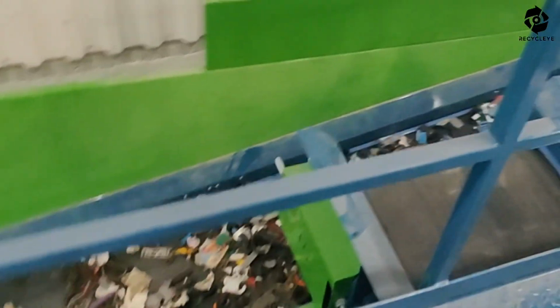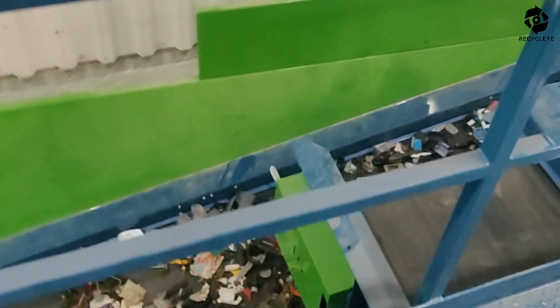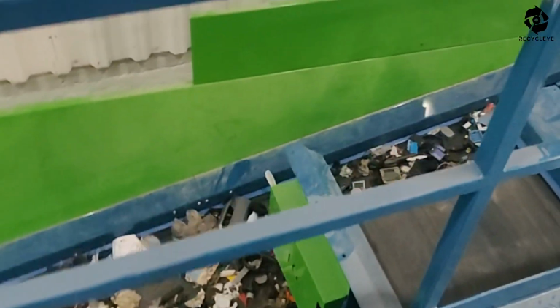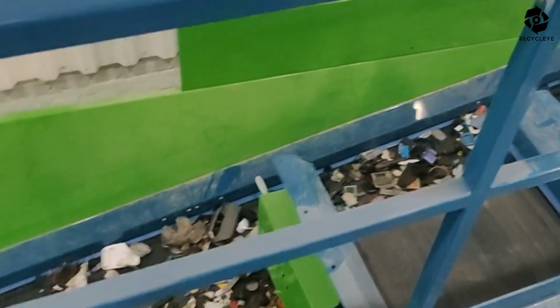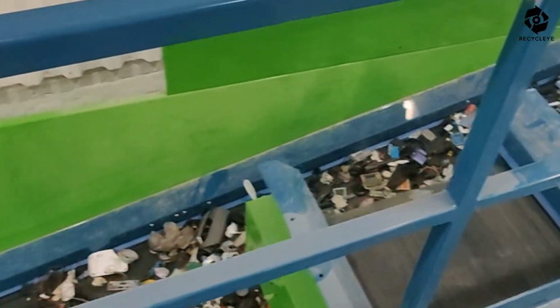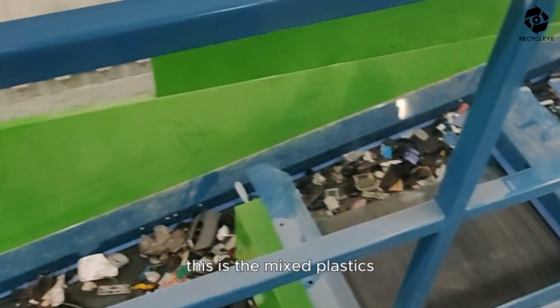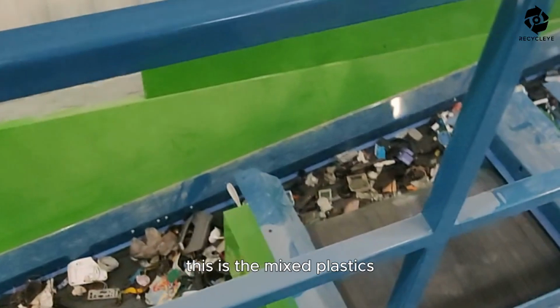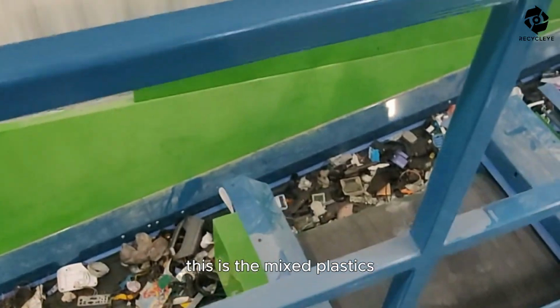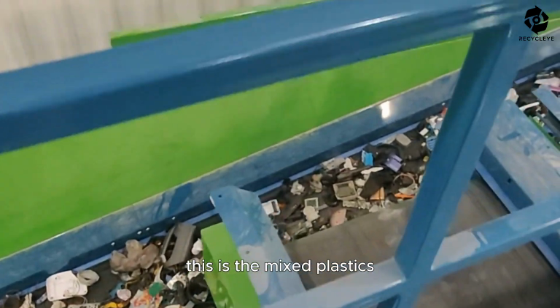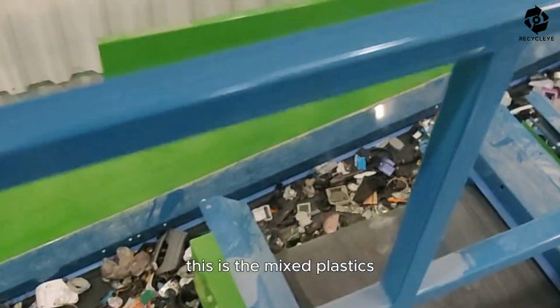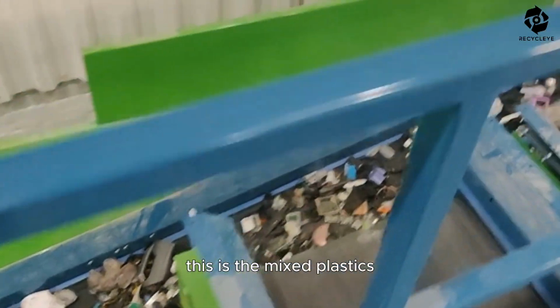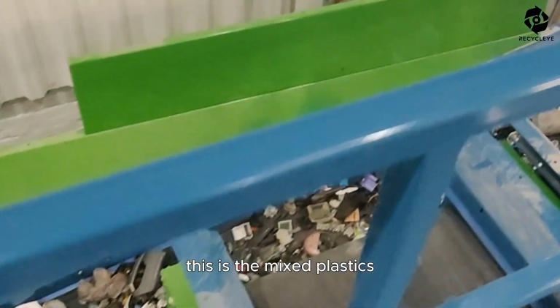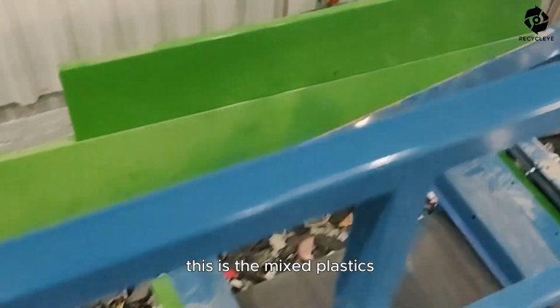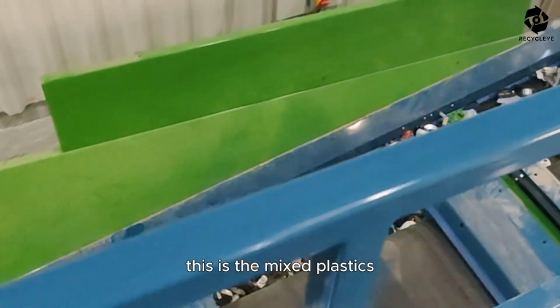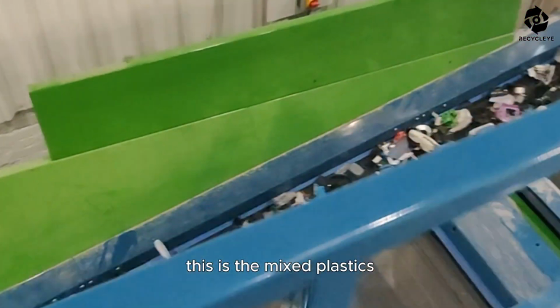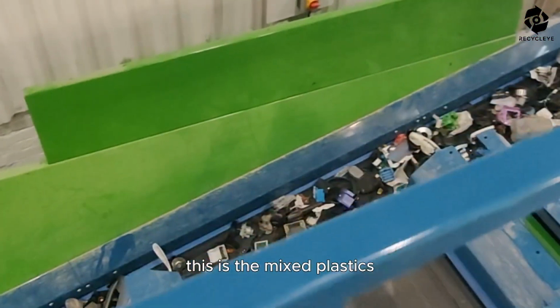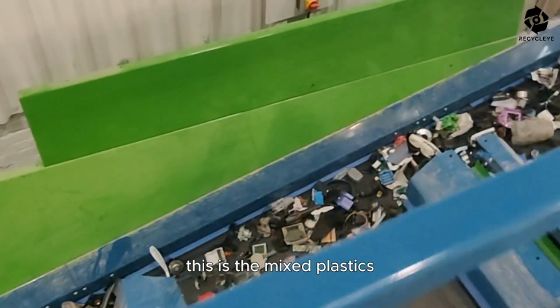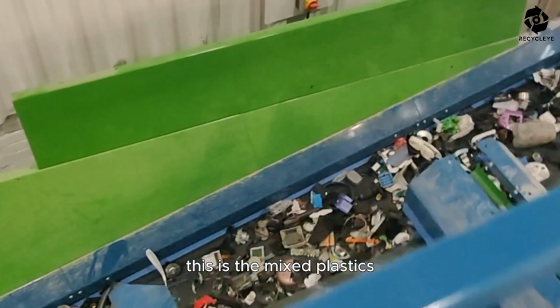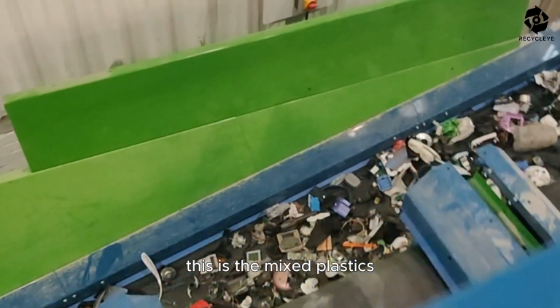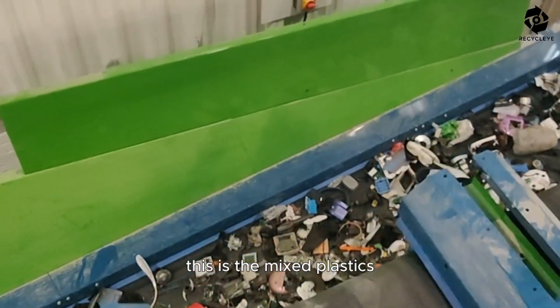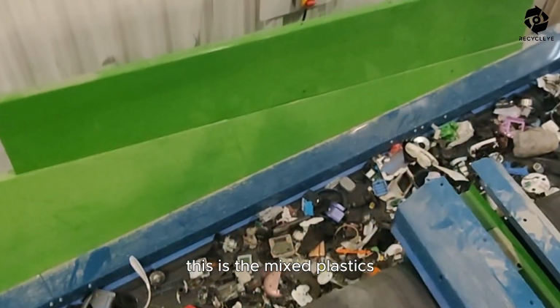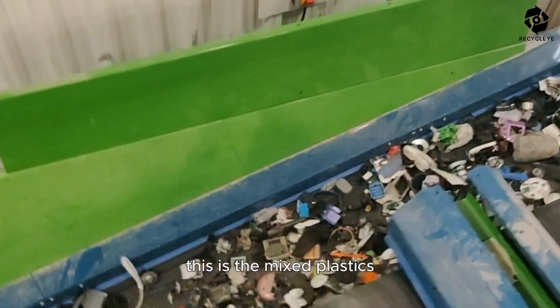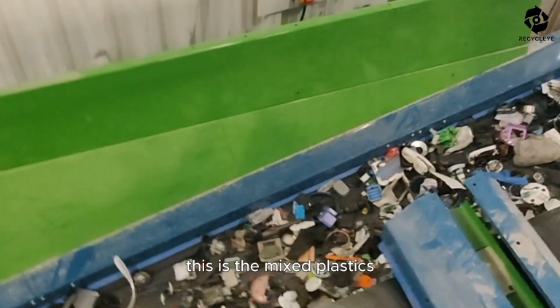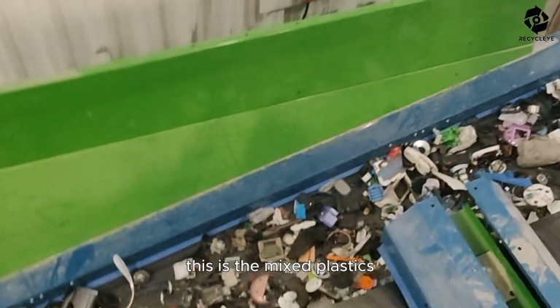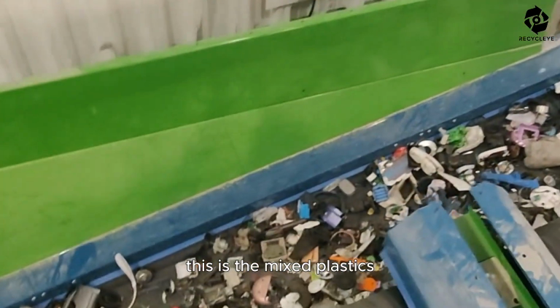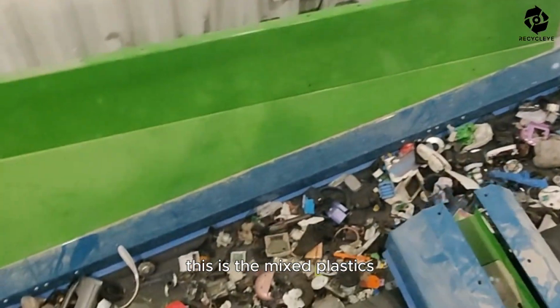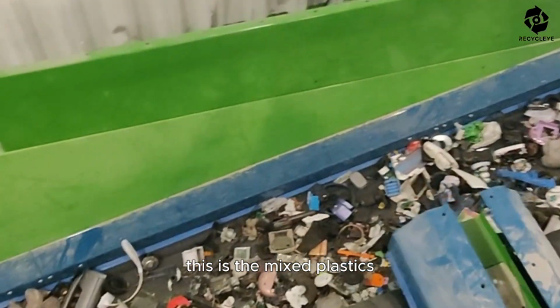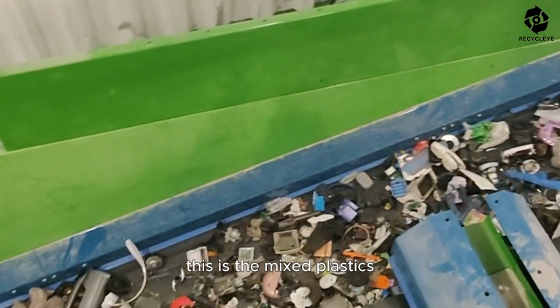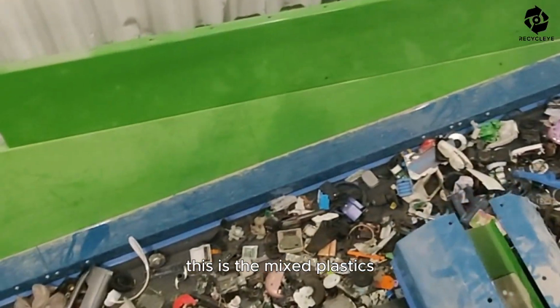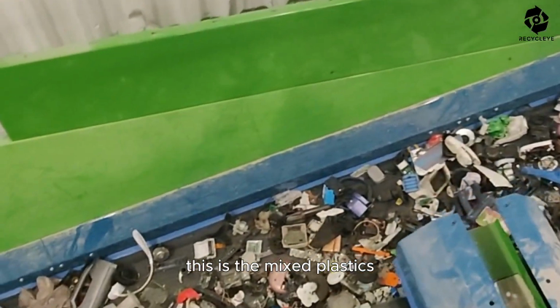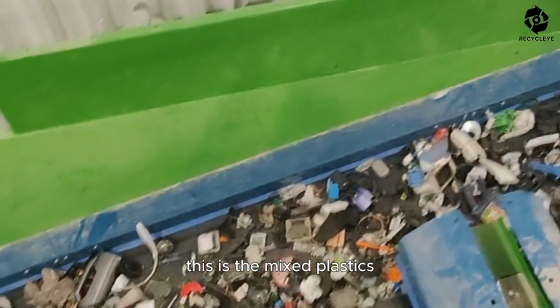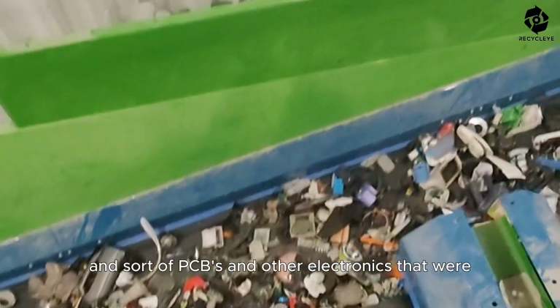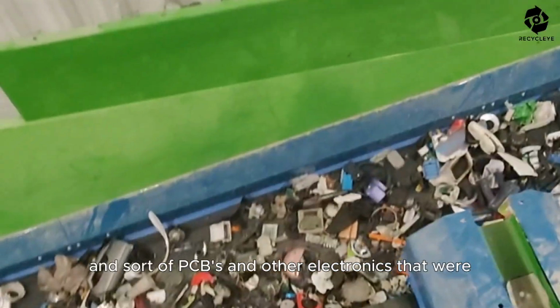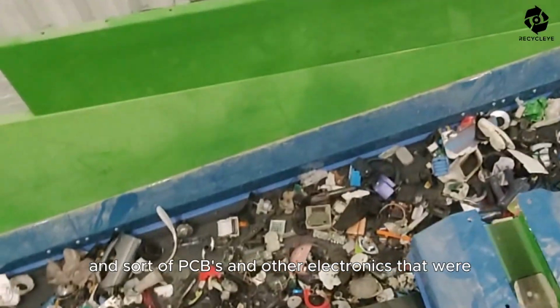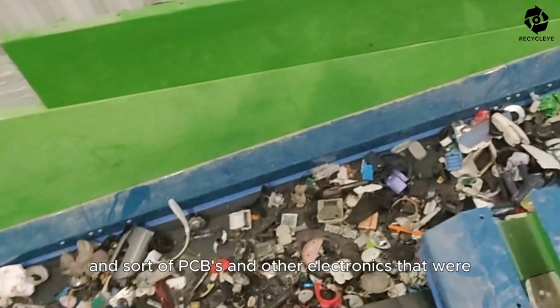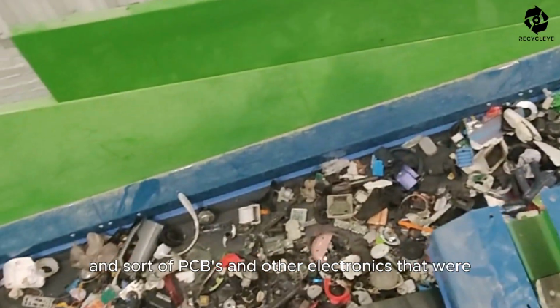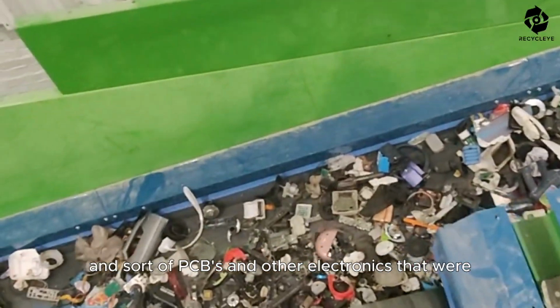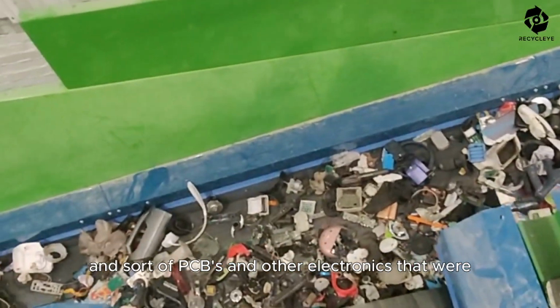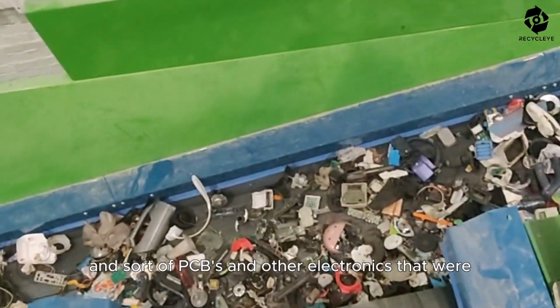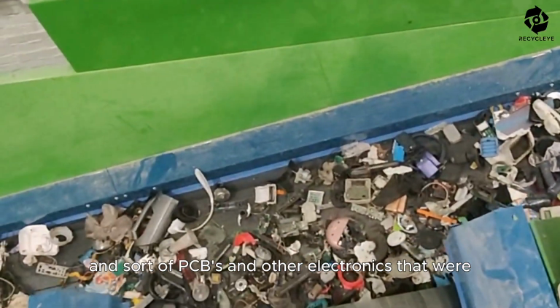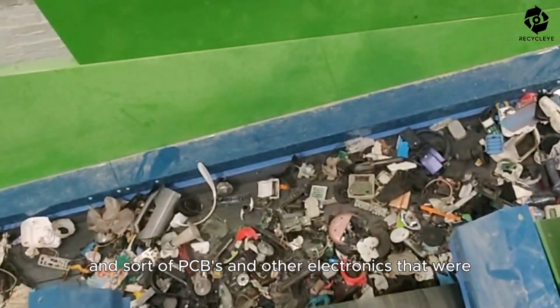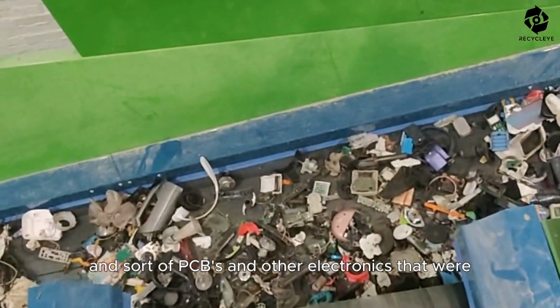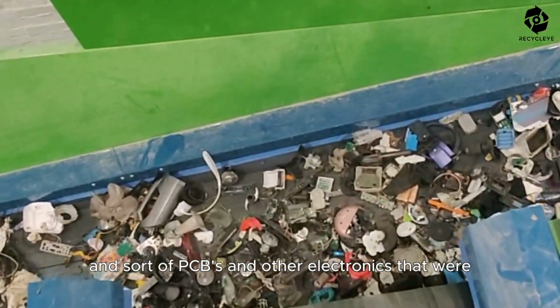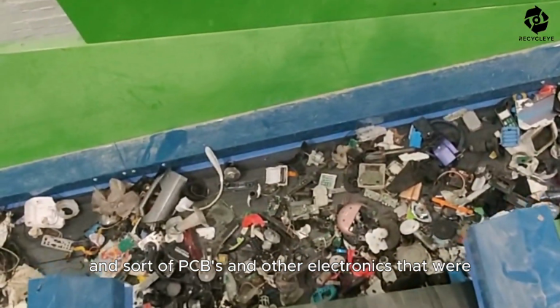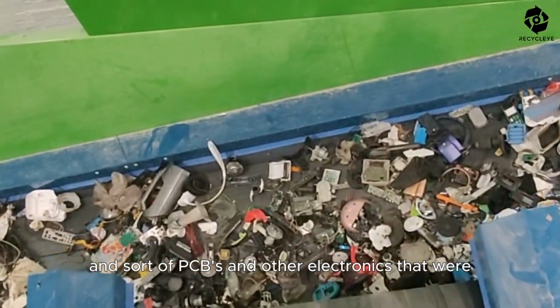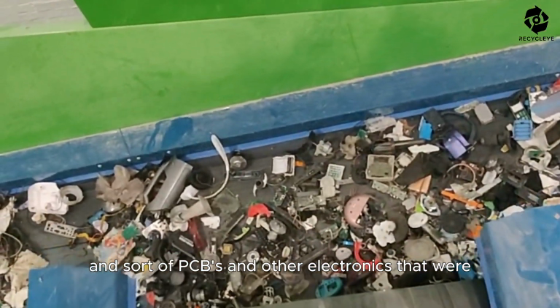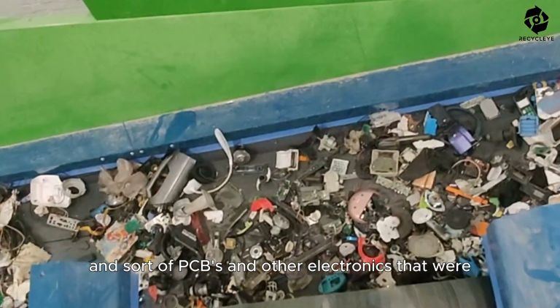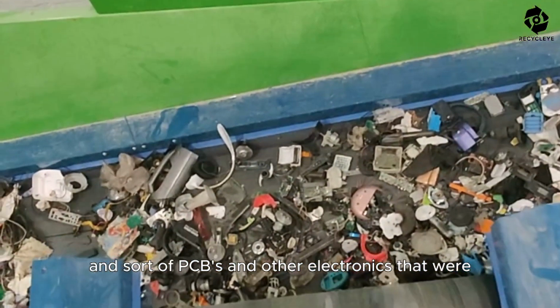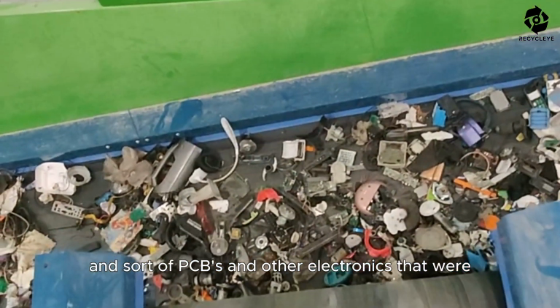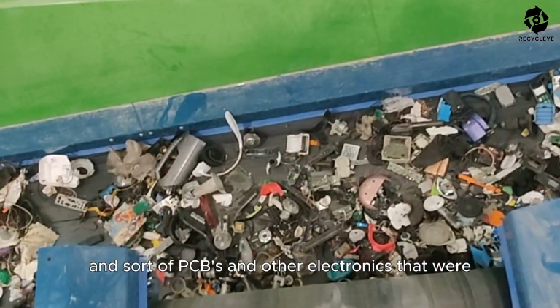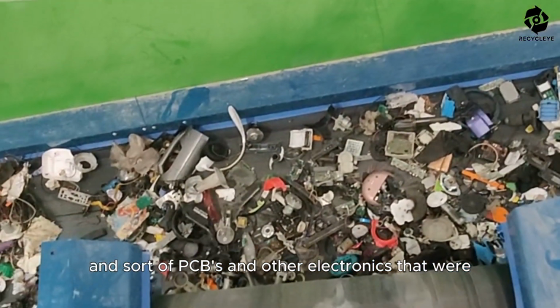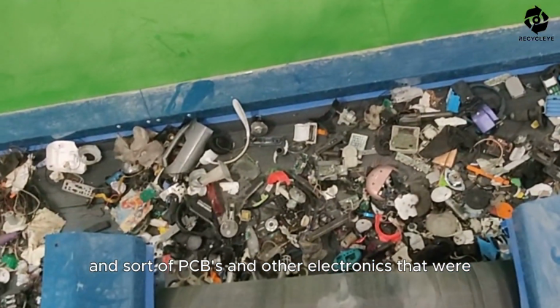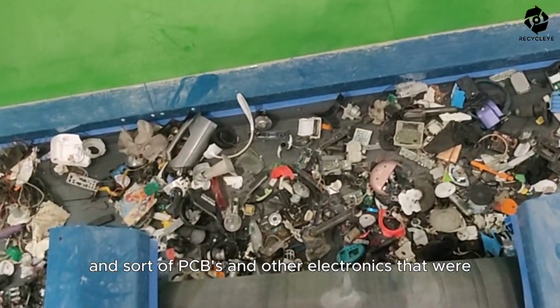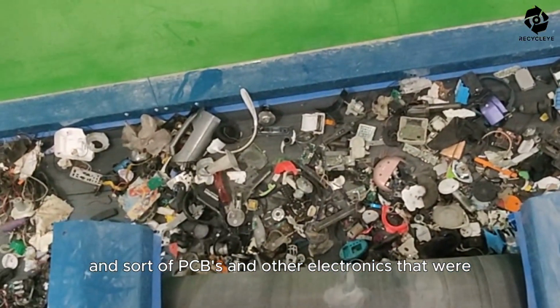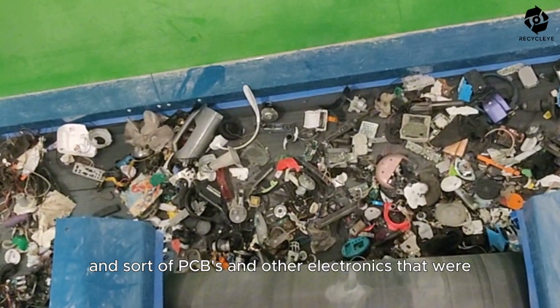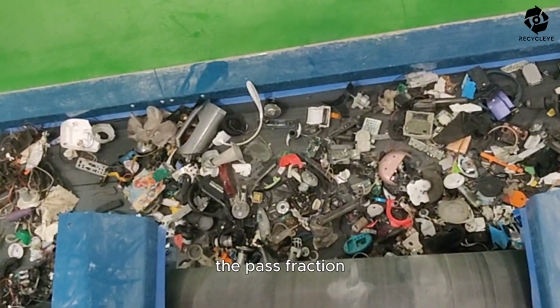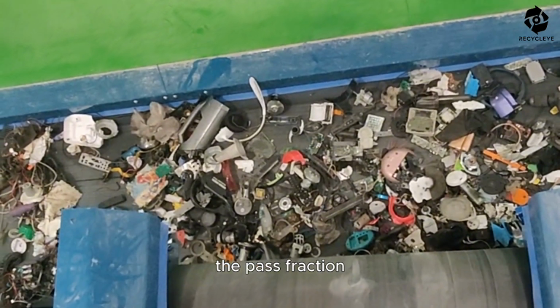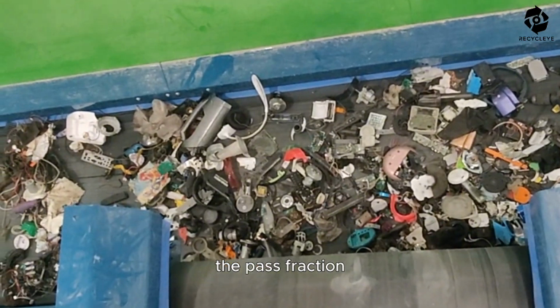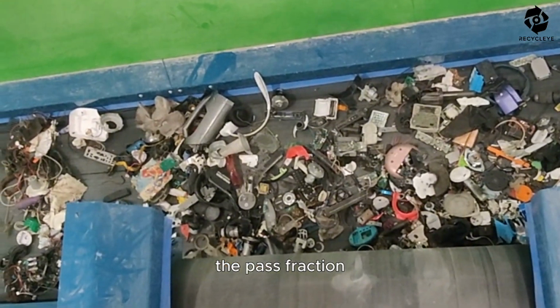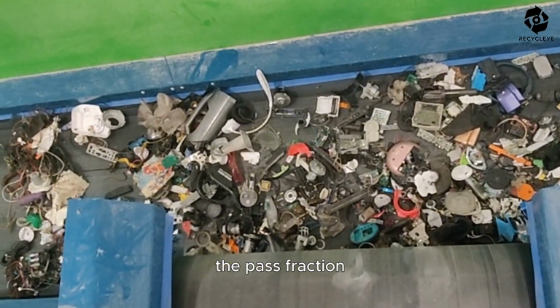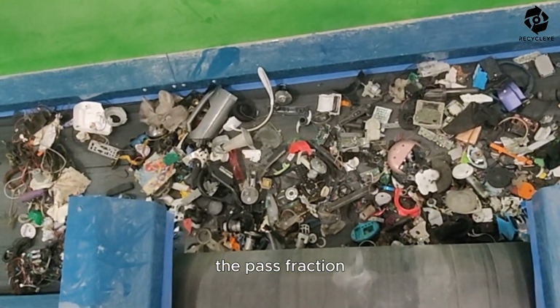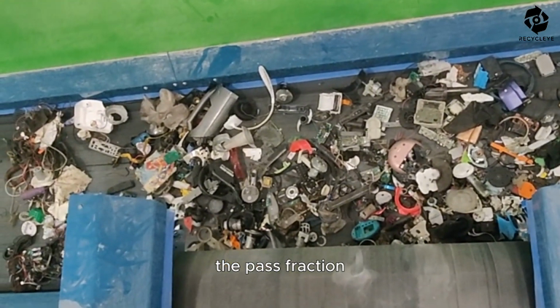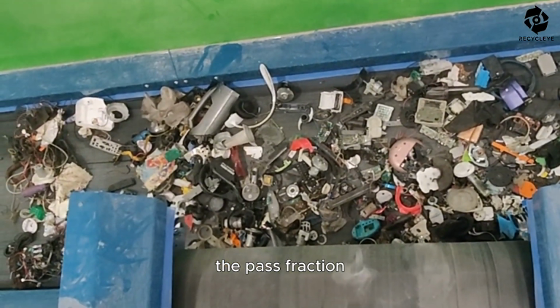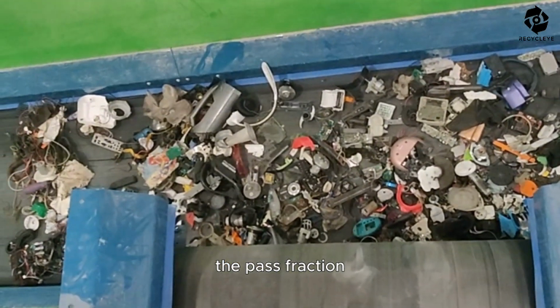This is the mixed plastics and sort of PCBs and other electronics that were the past fraction.